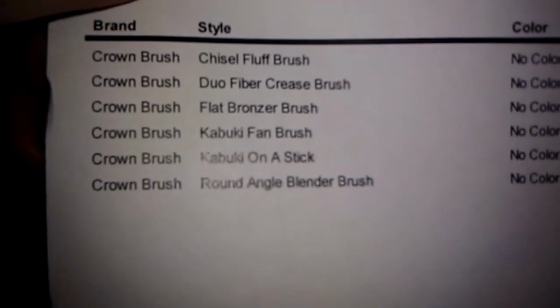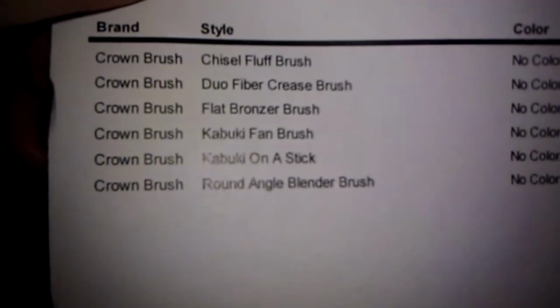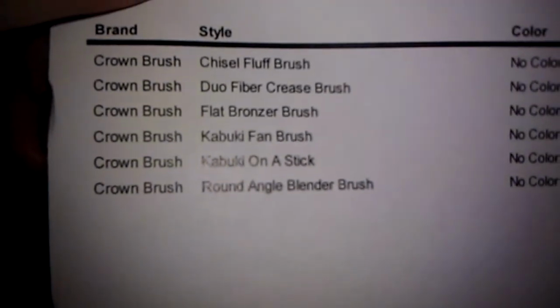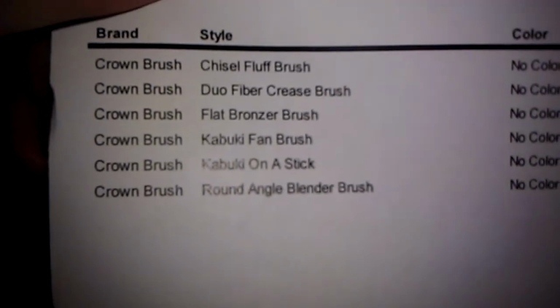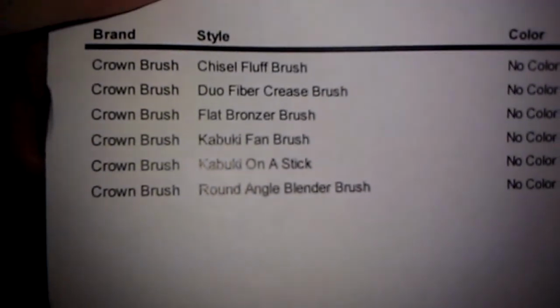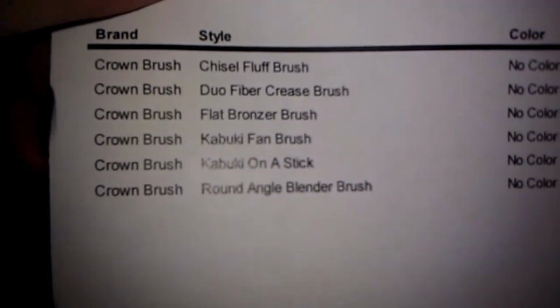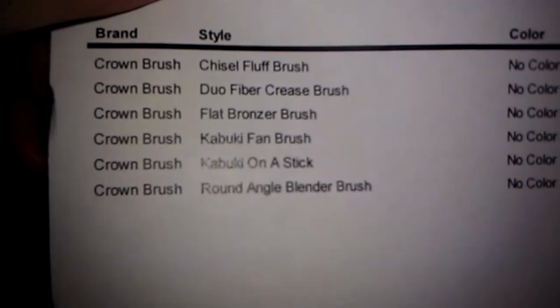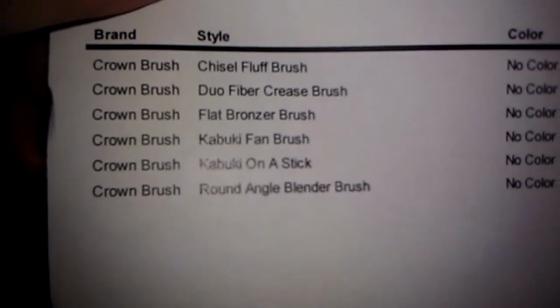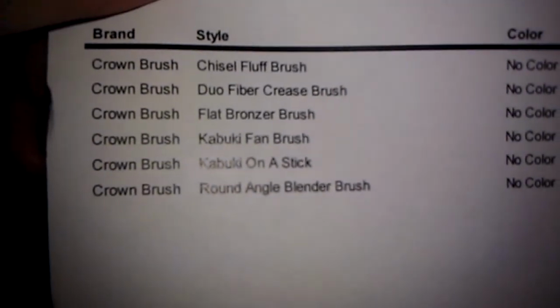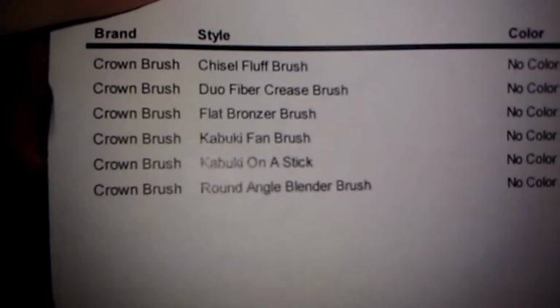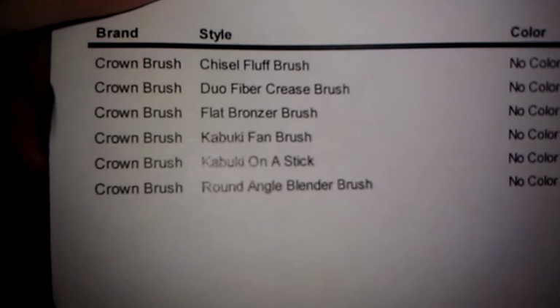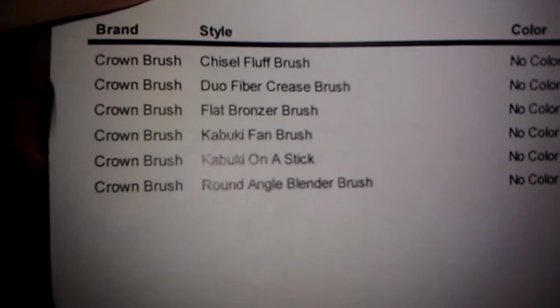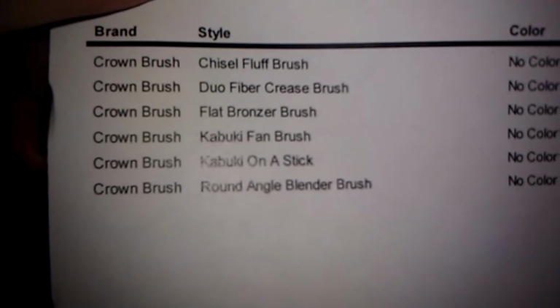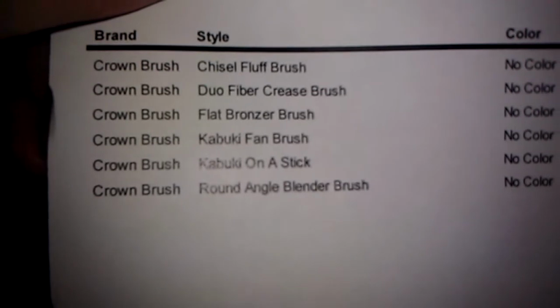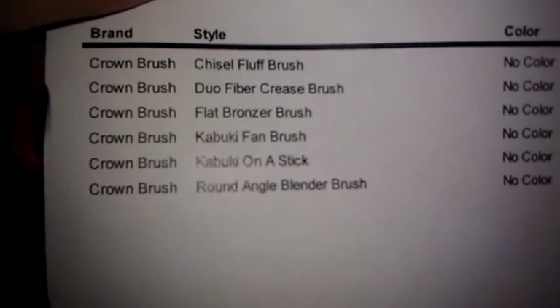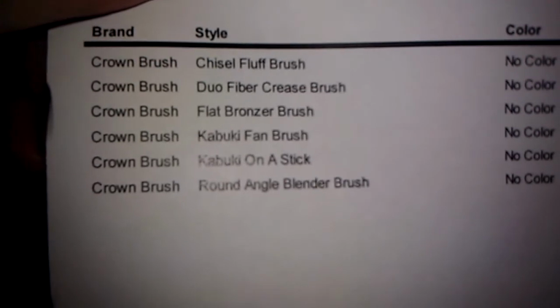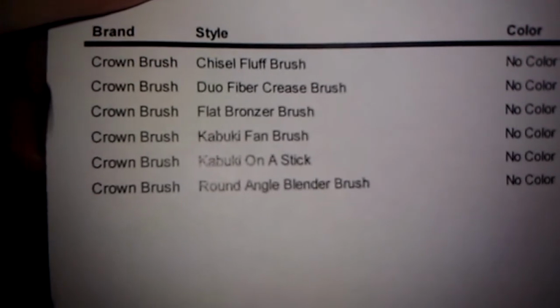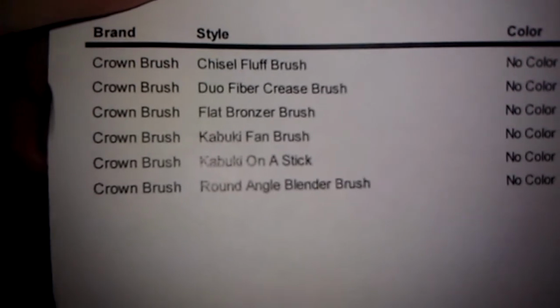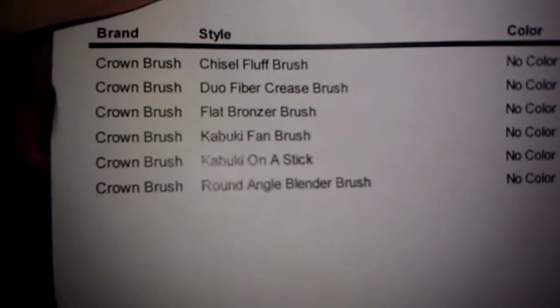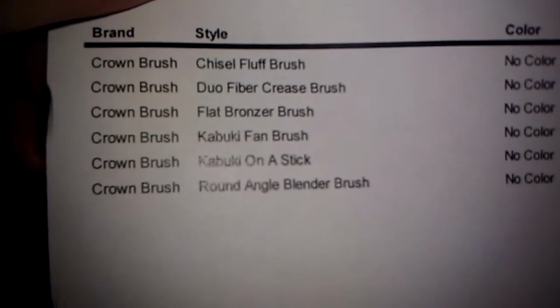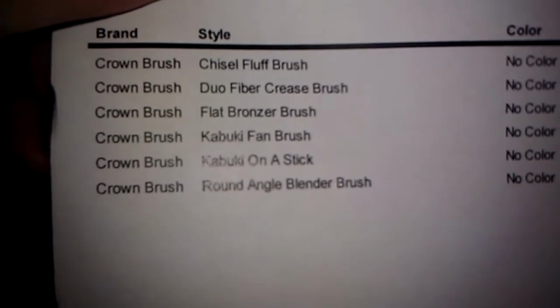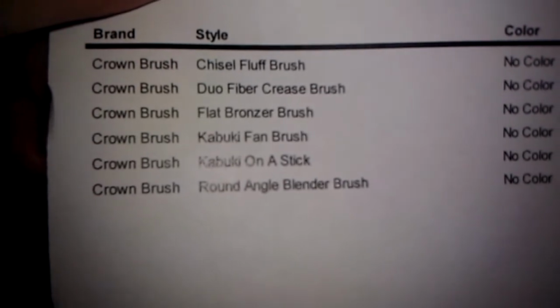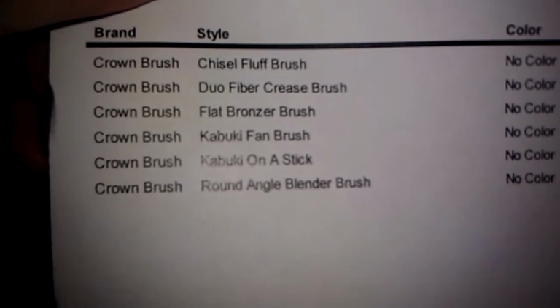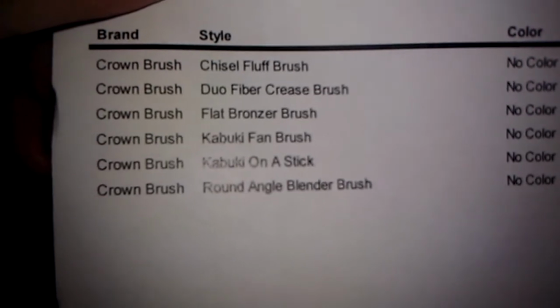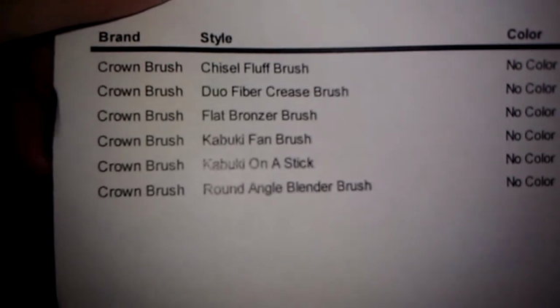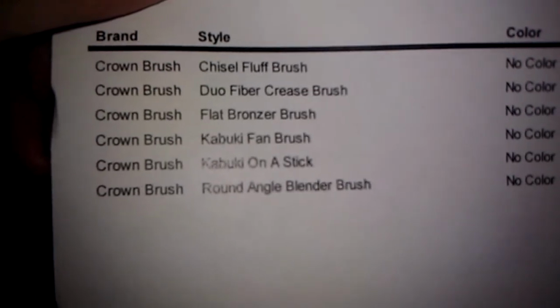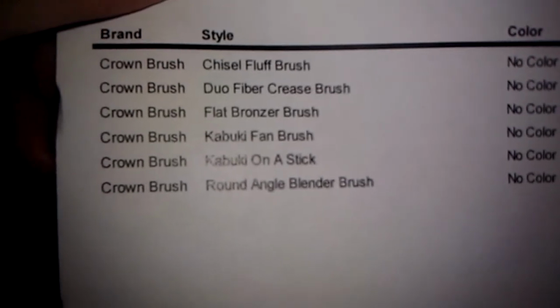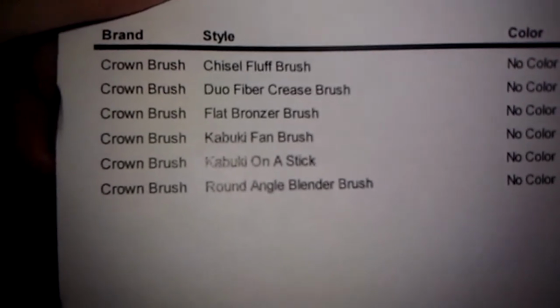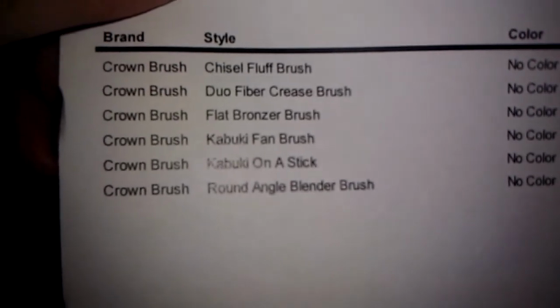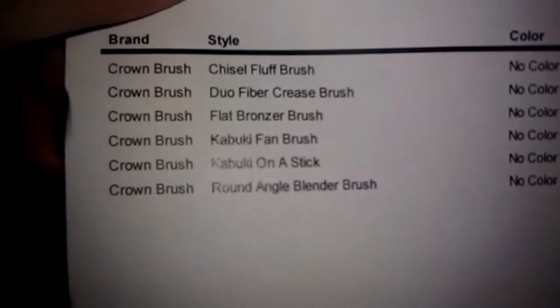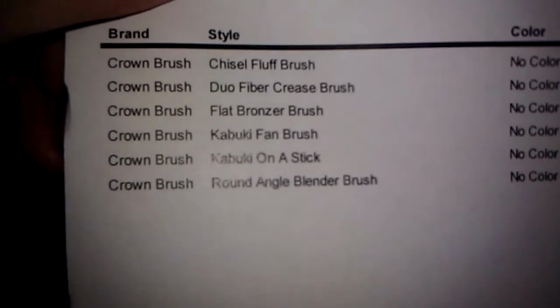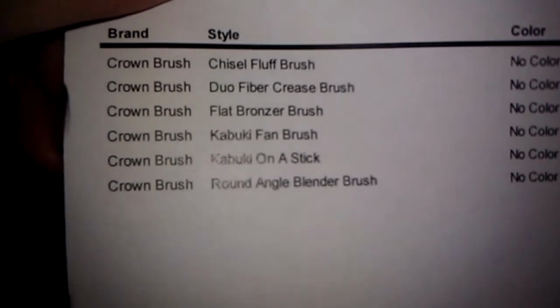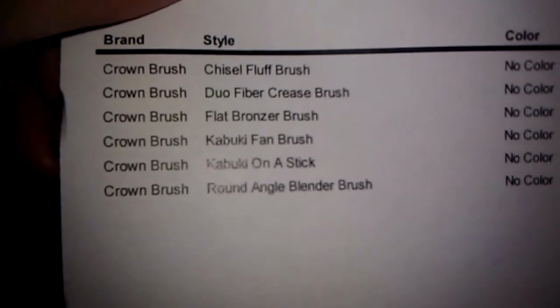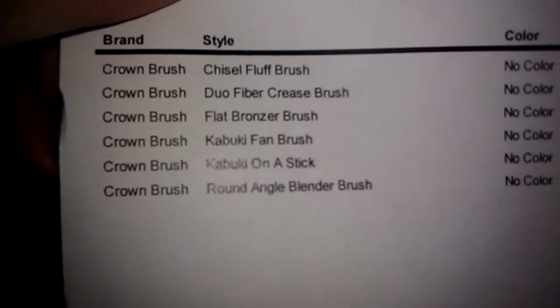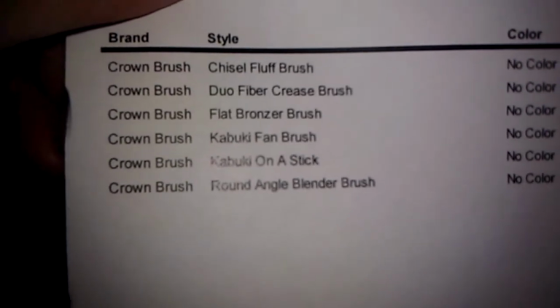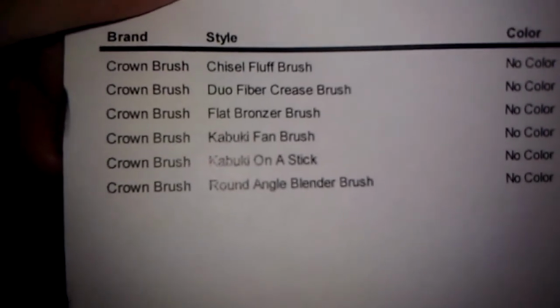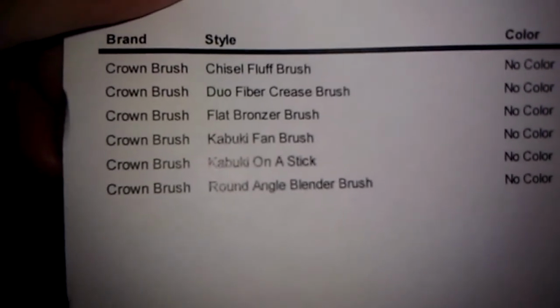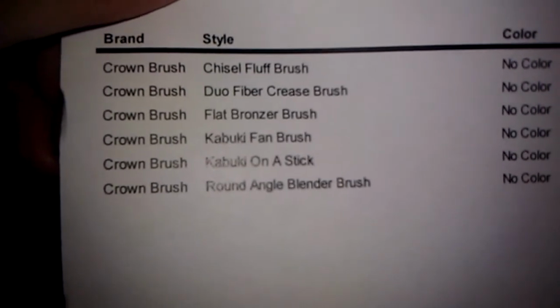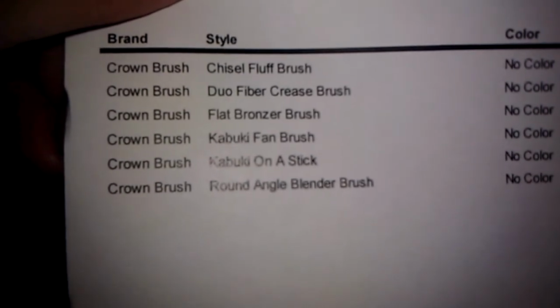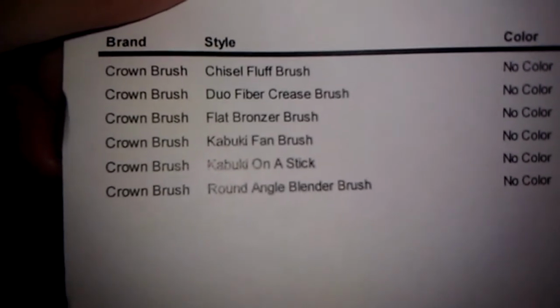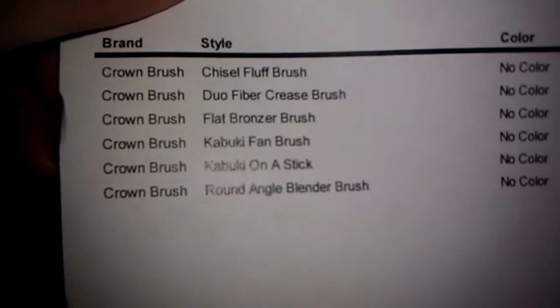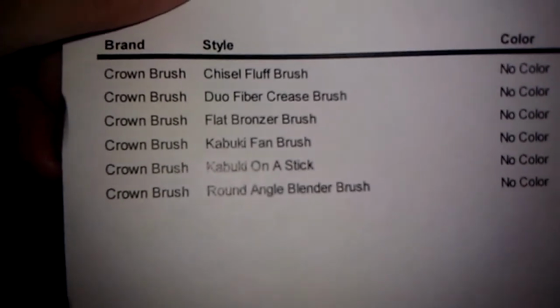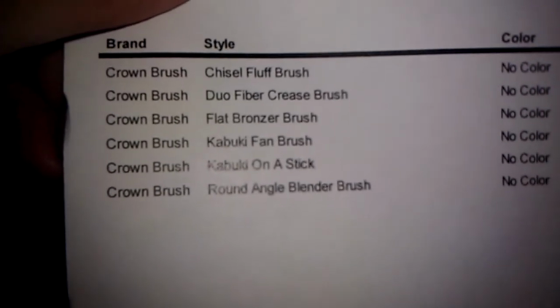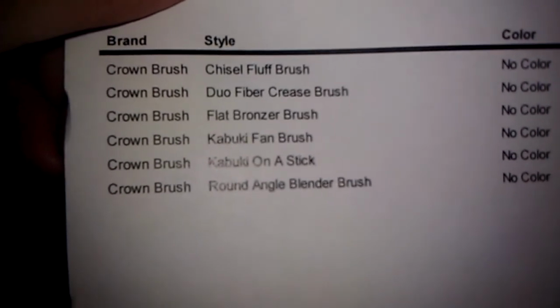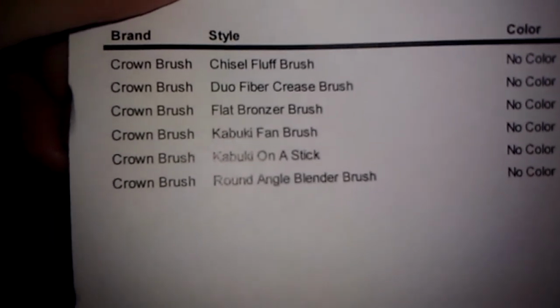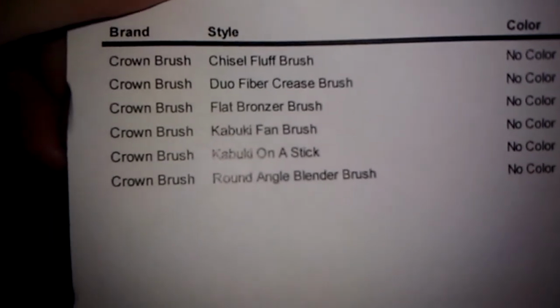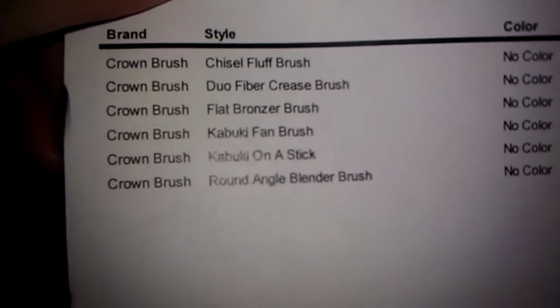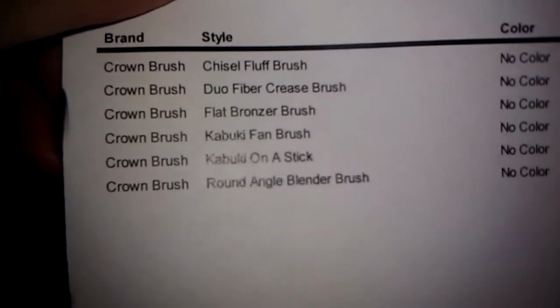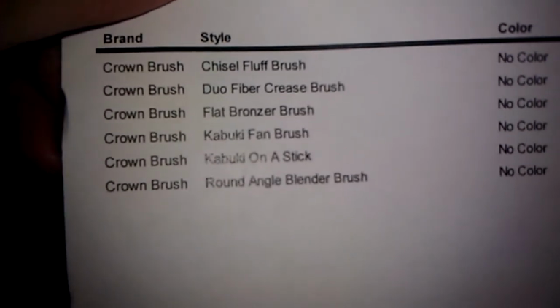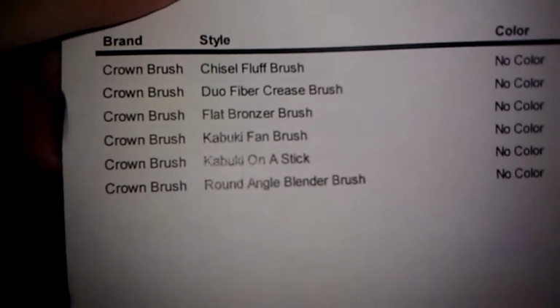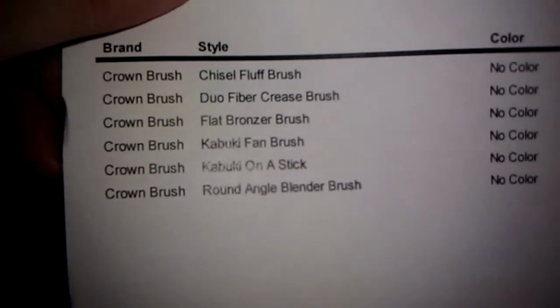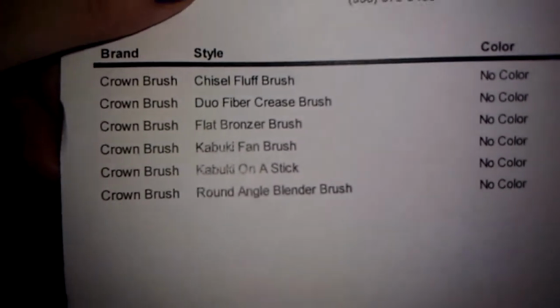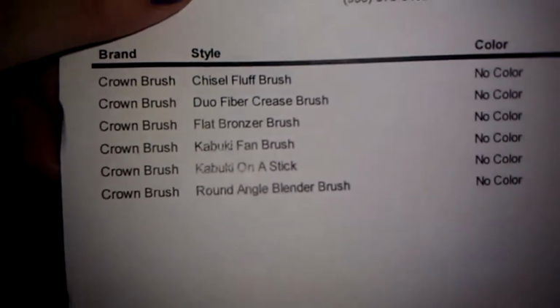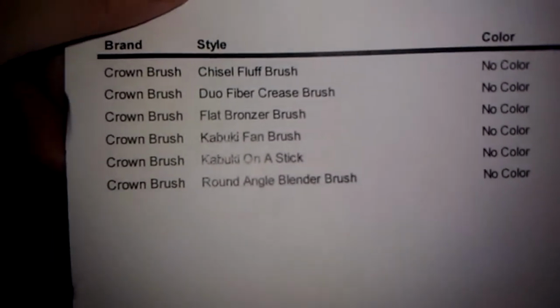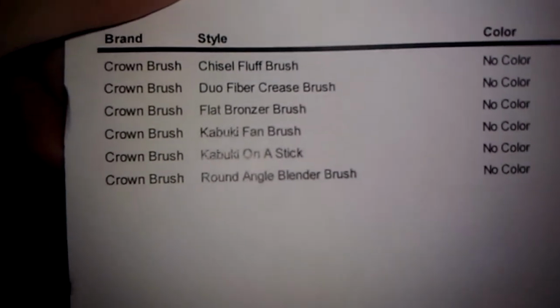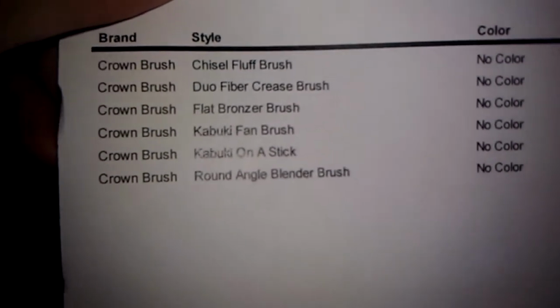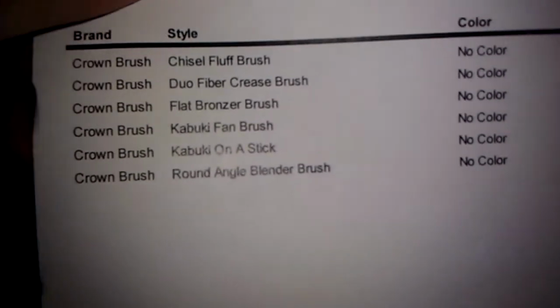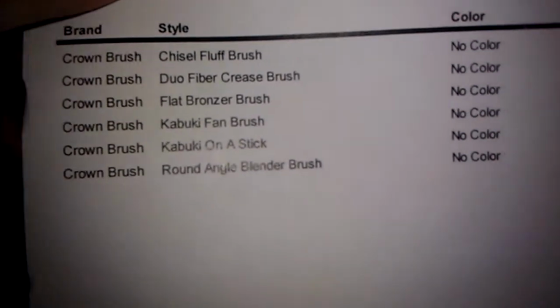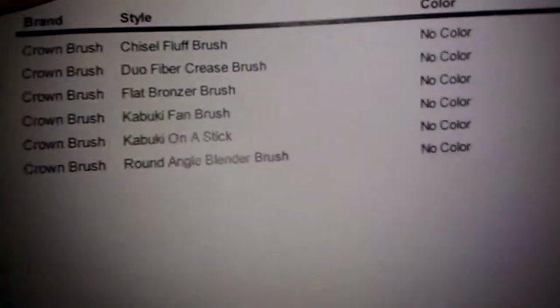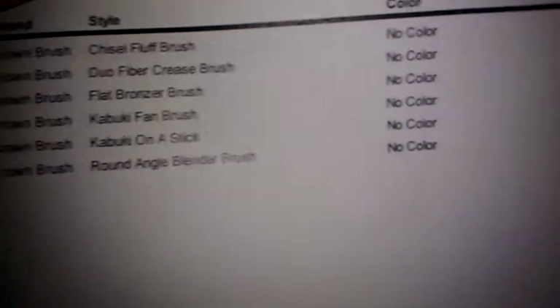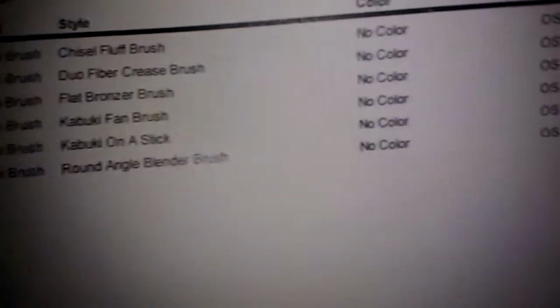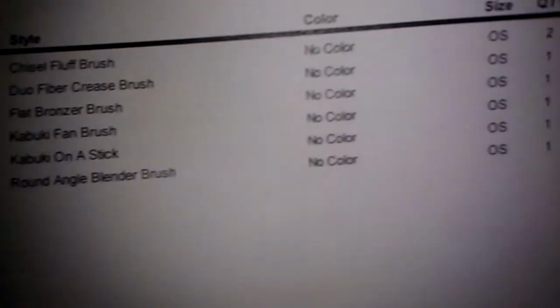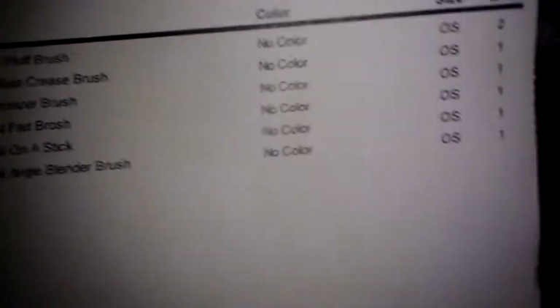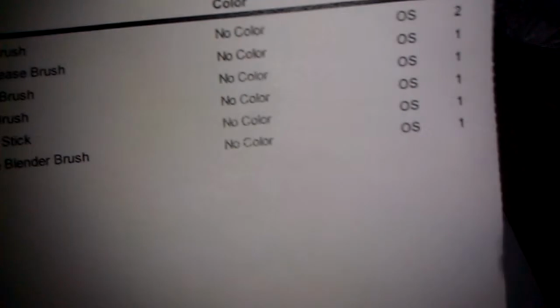So, chiseled fluff brush, dual fiber crease brush, flat bronze brush — you can read, you get the idea.